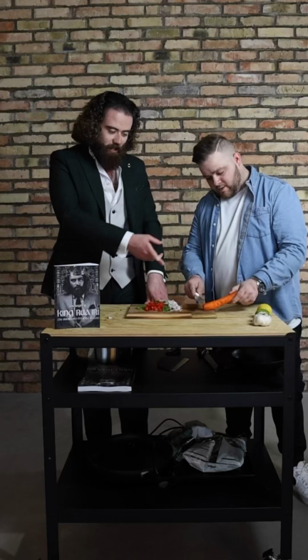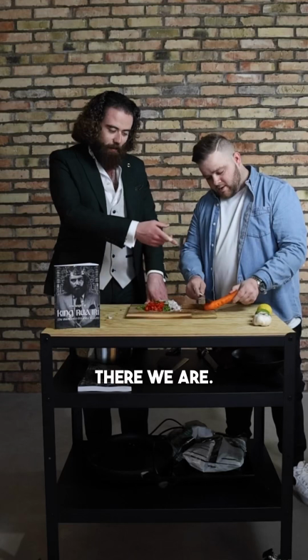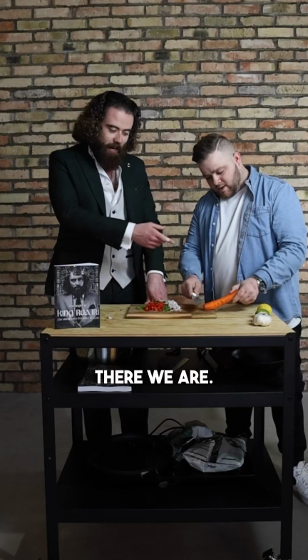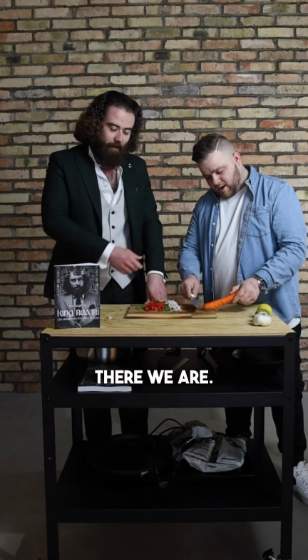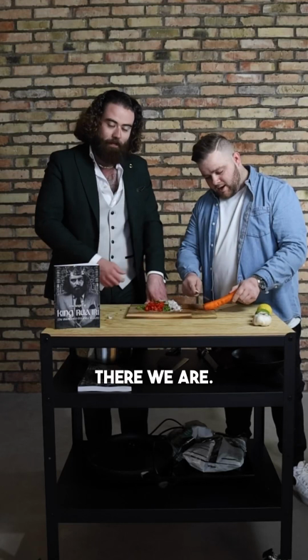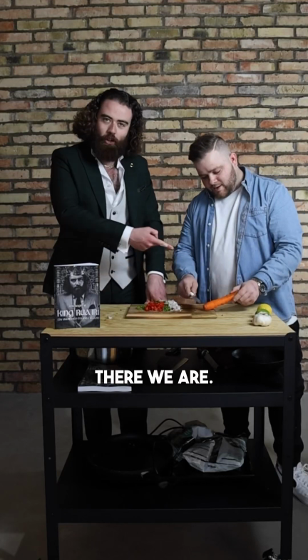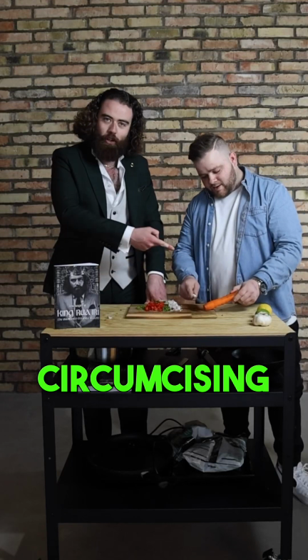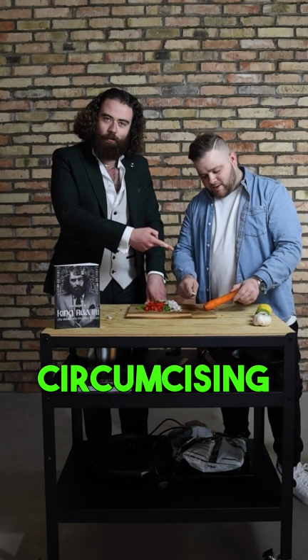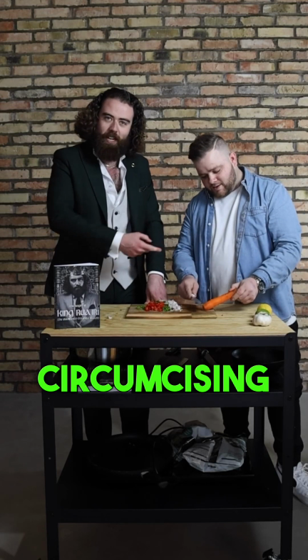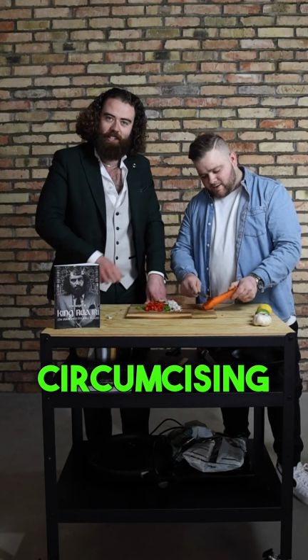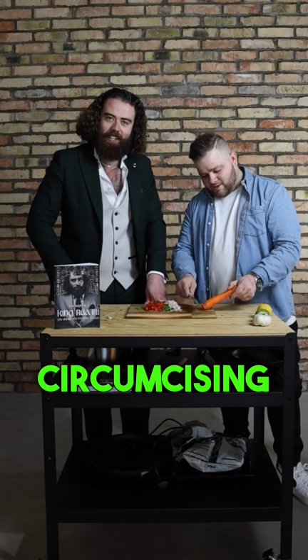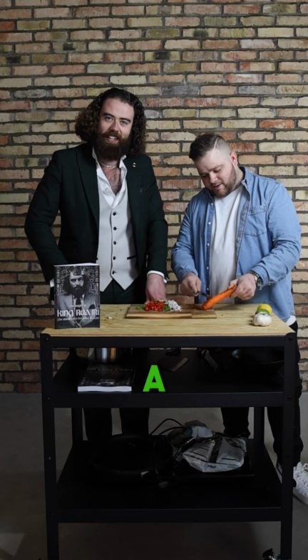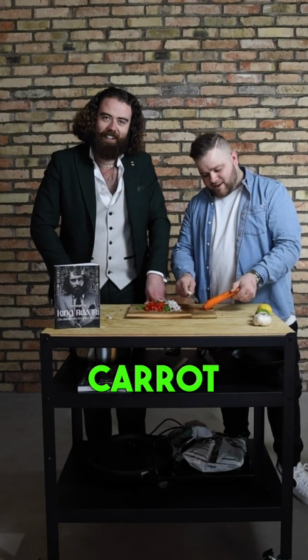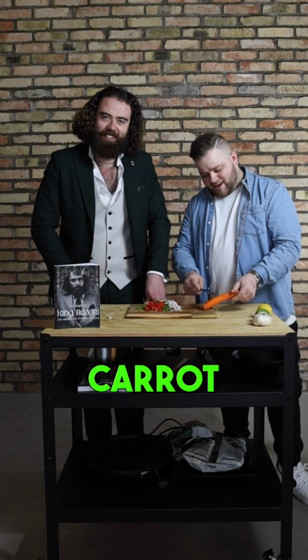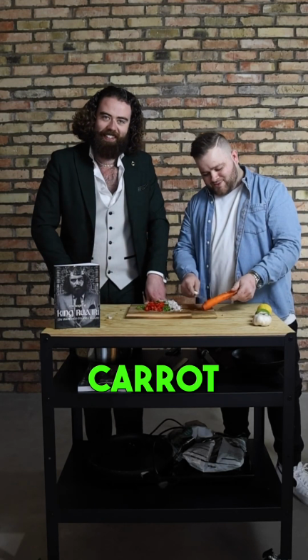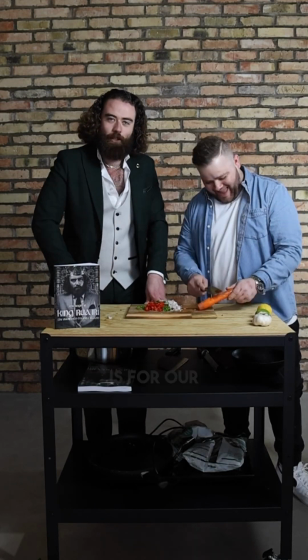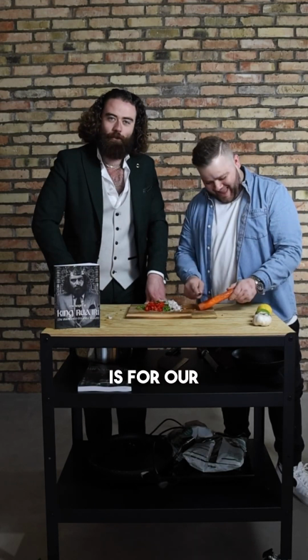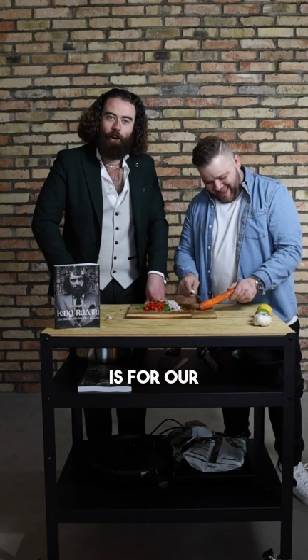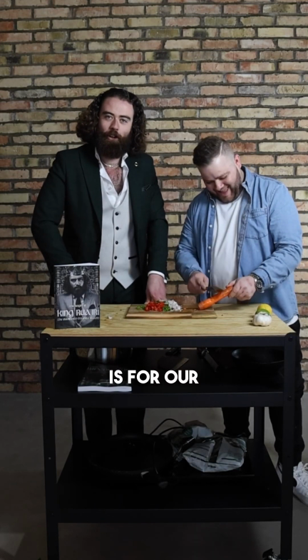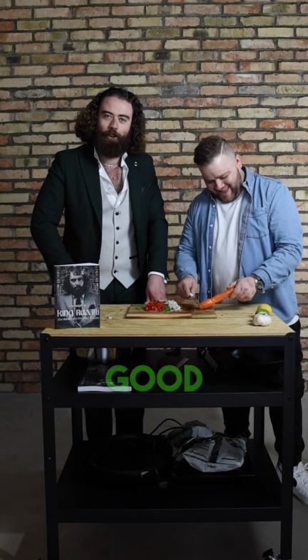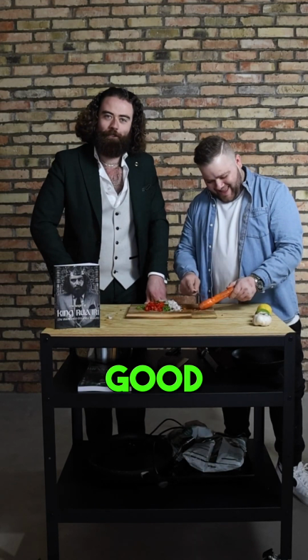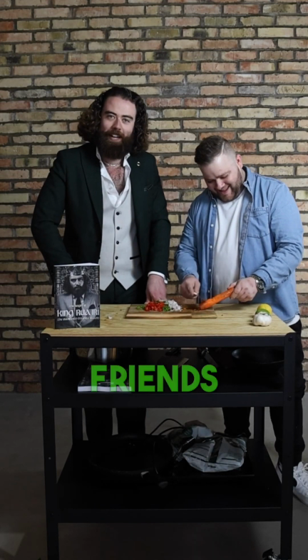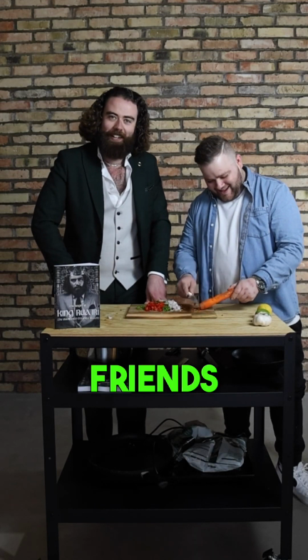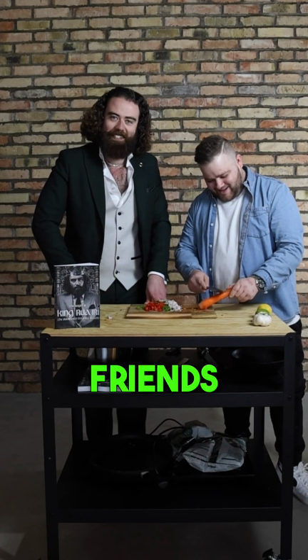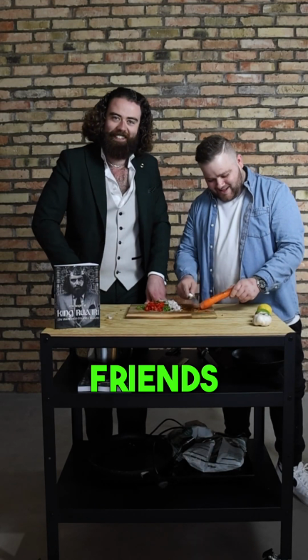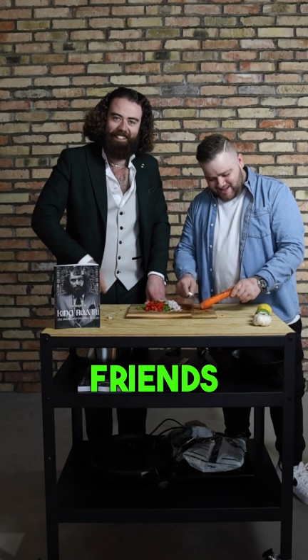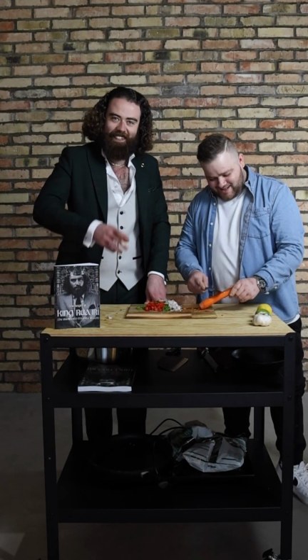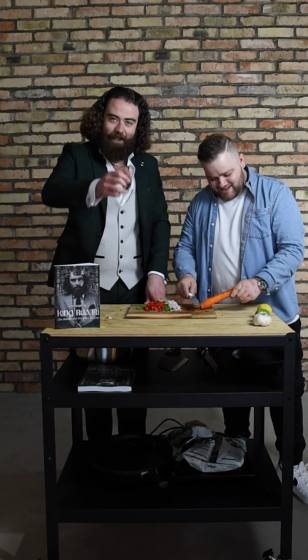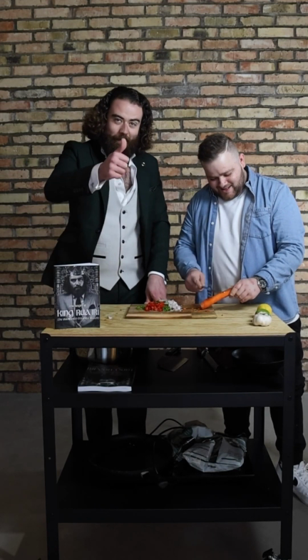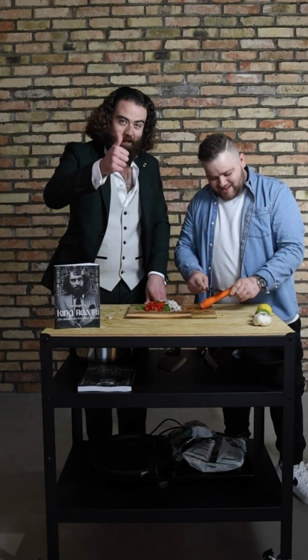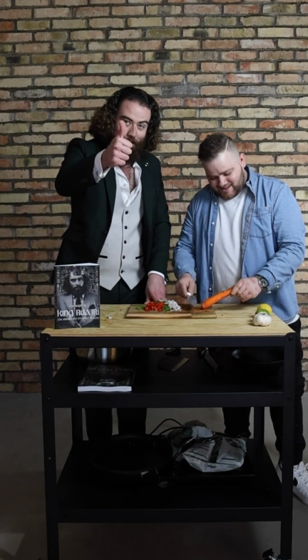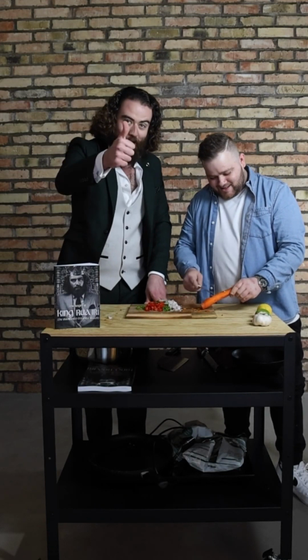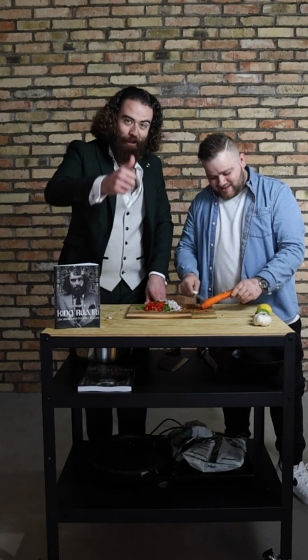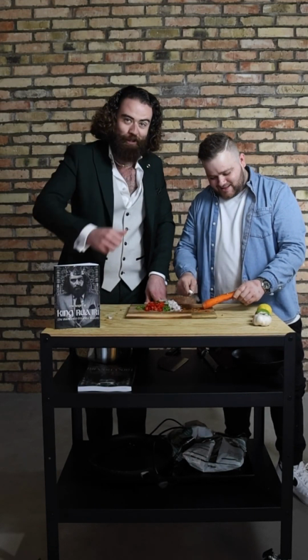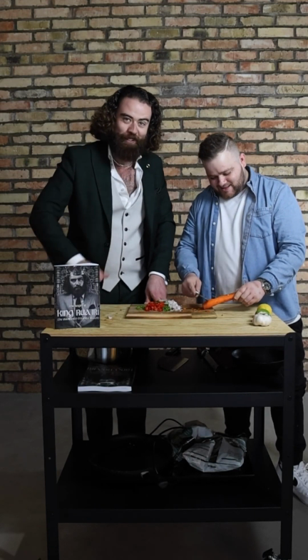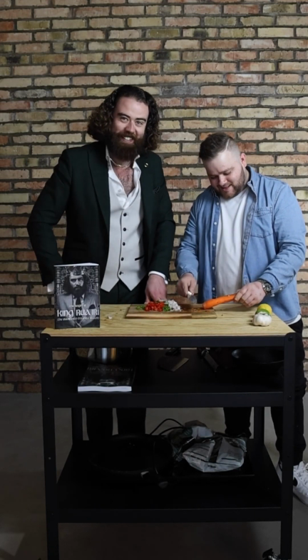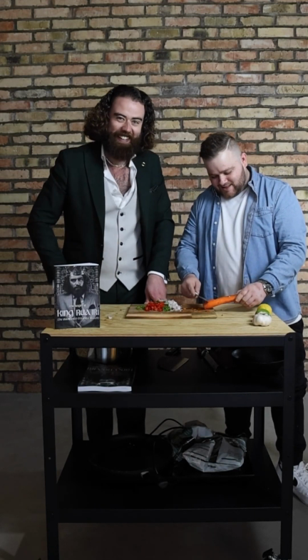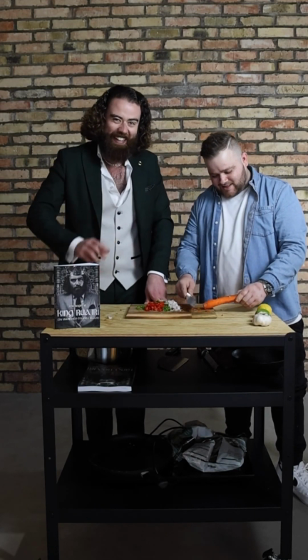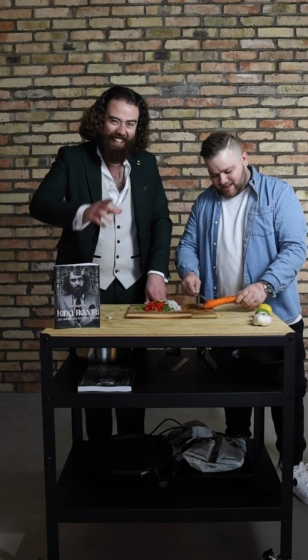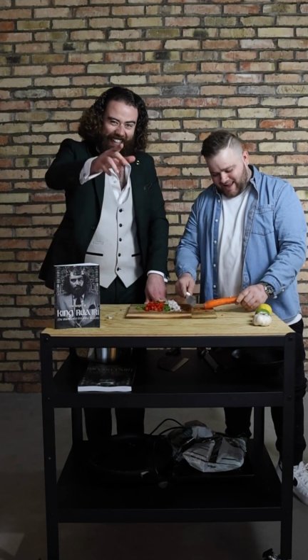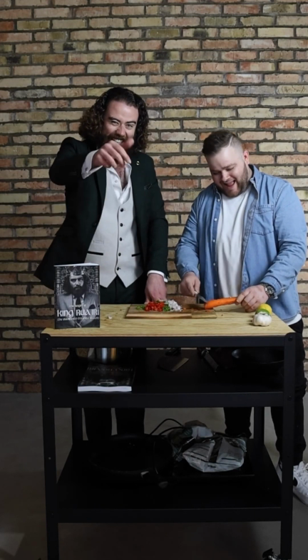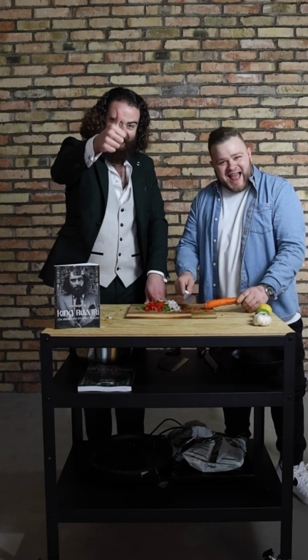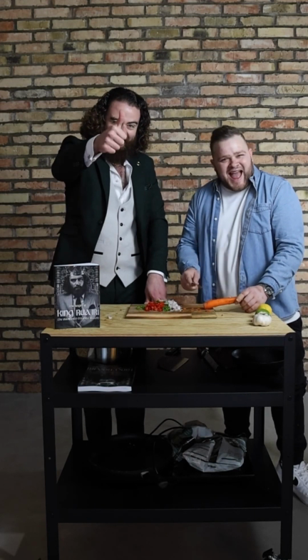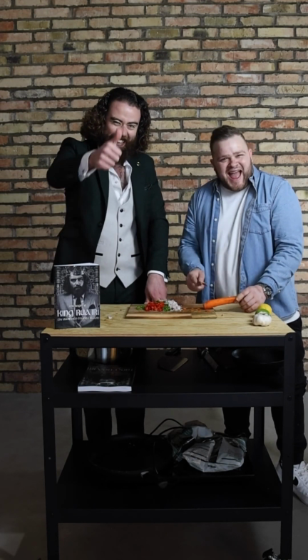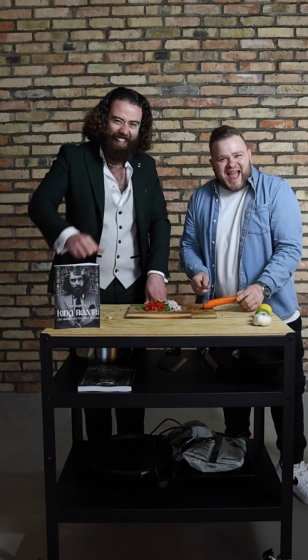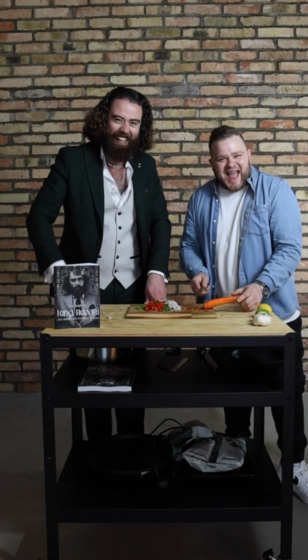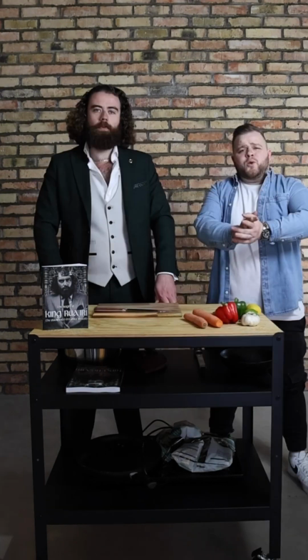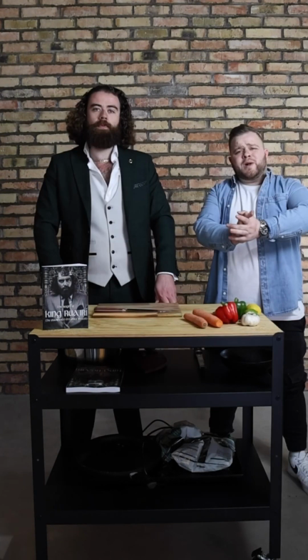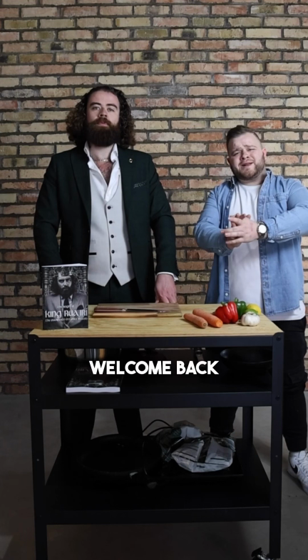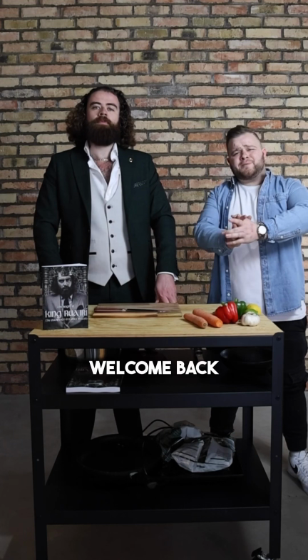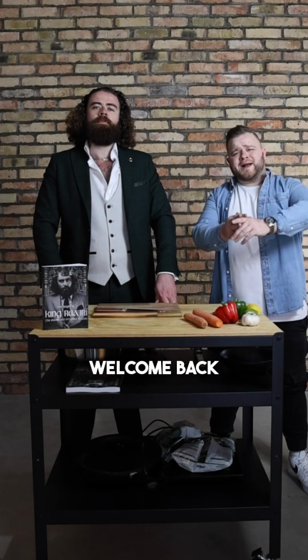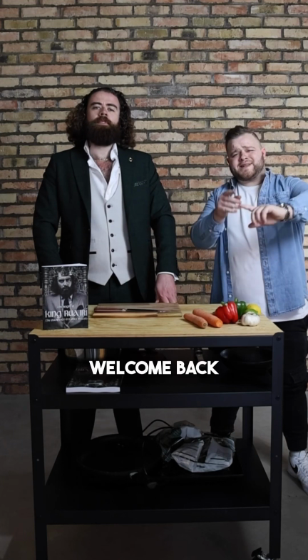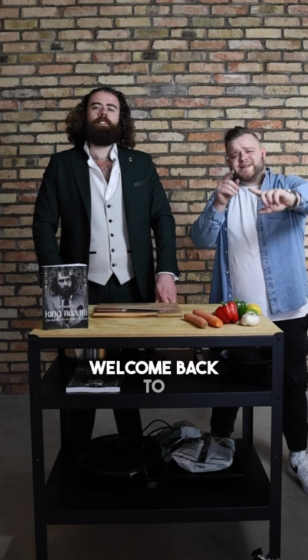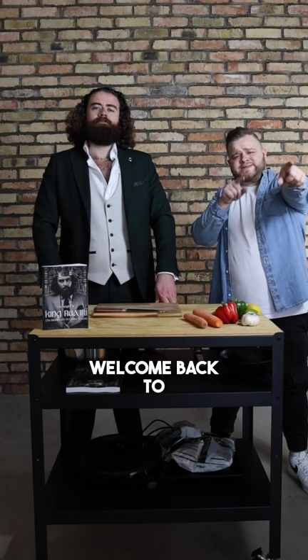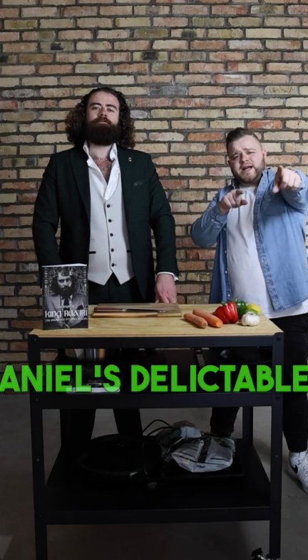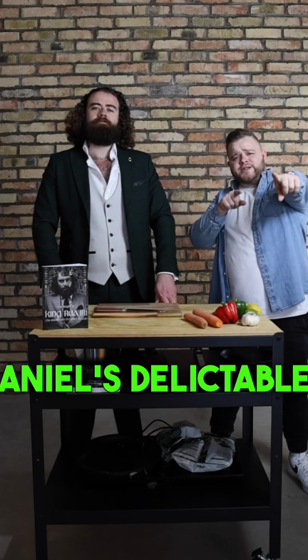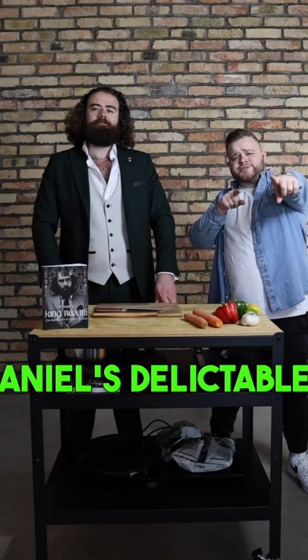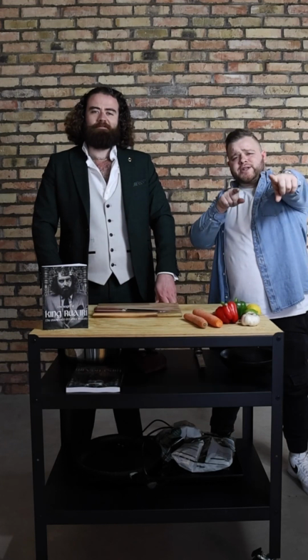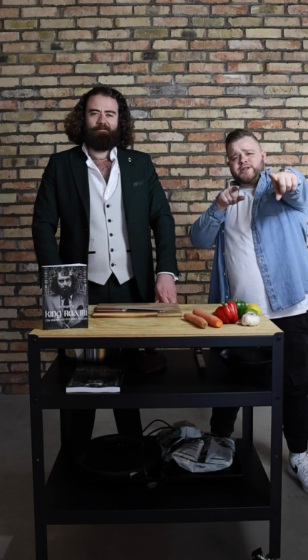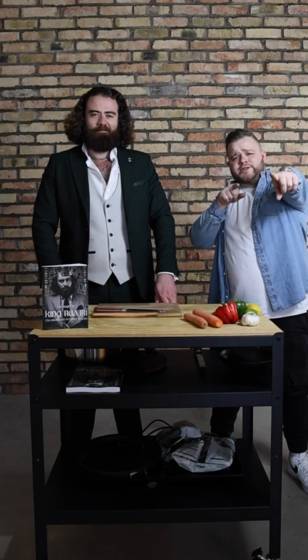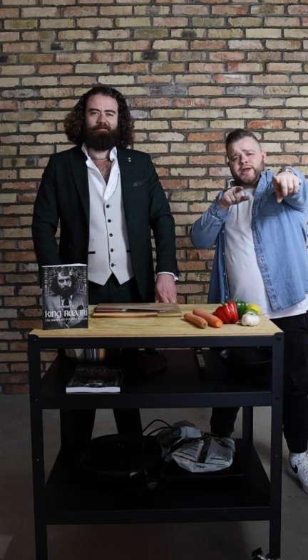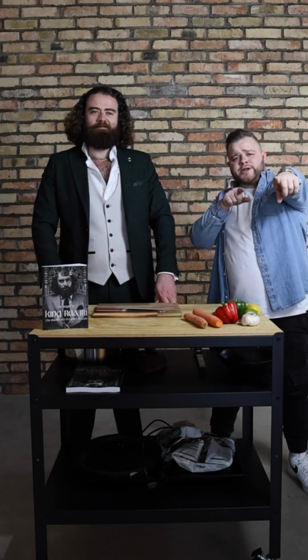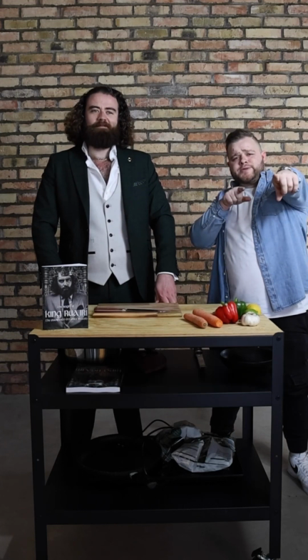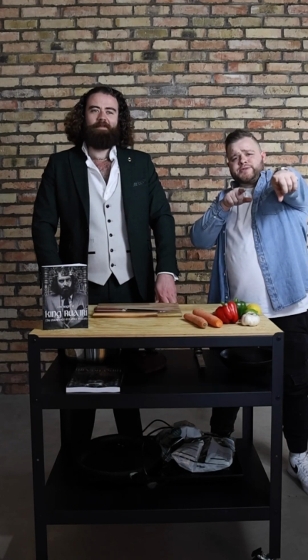Here we are. Welcome back to Daniel's Delightless.